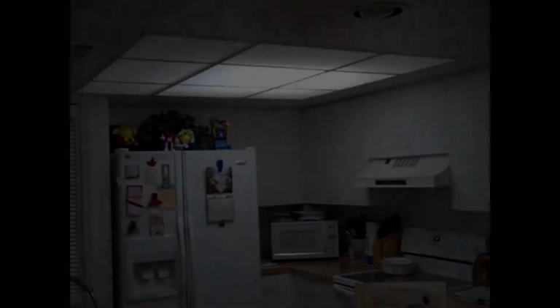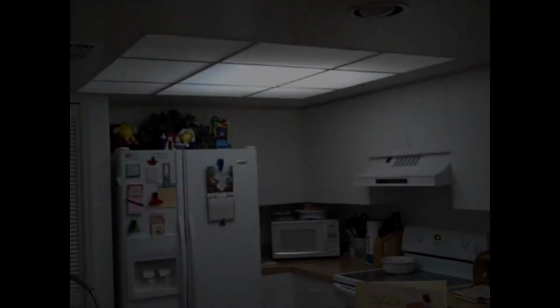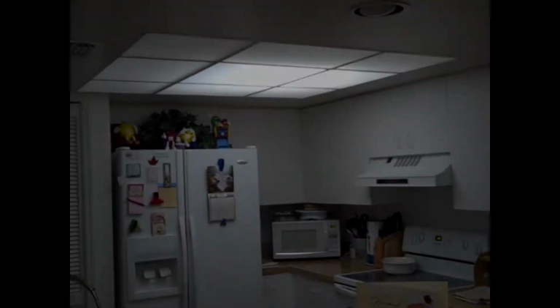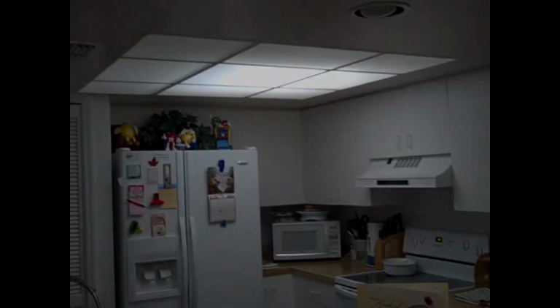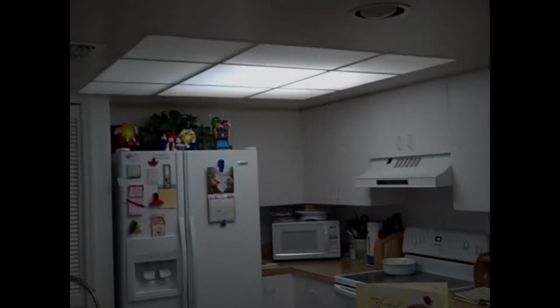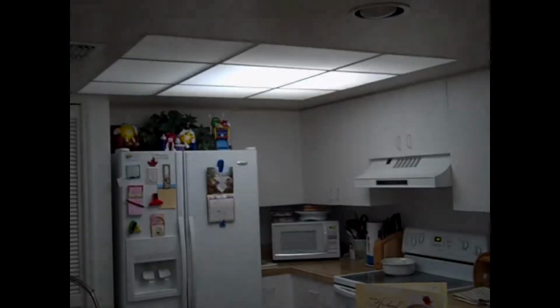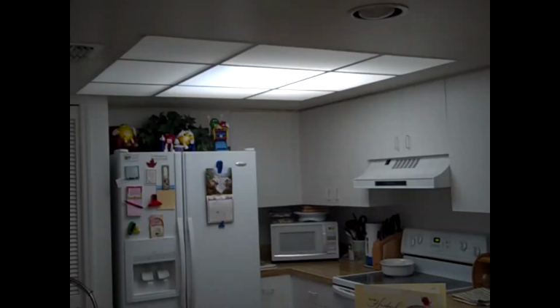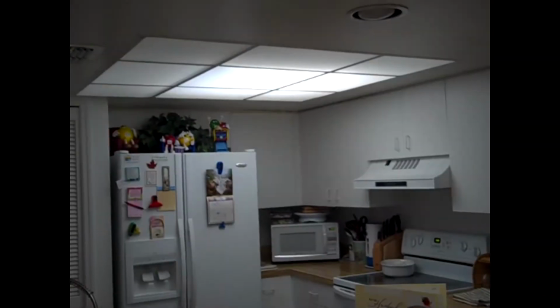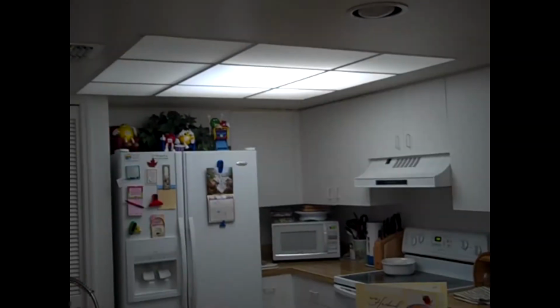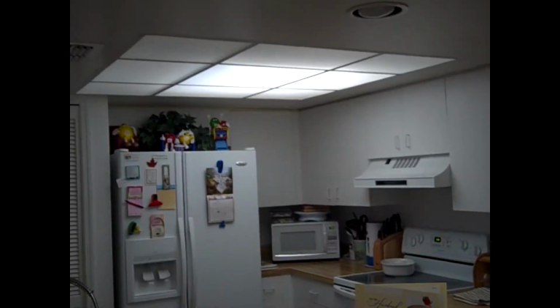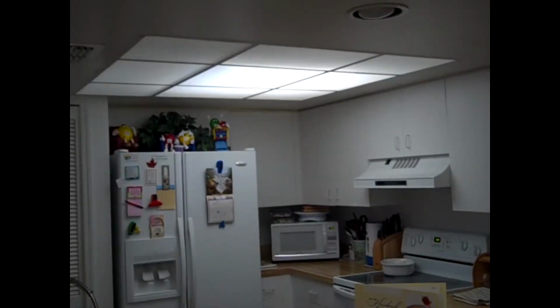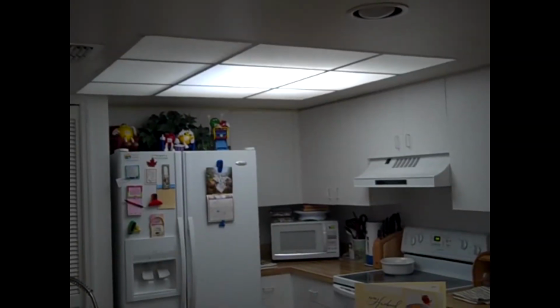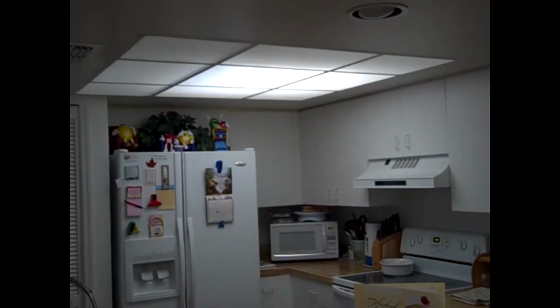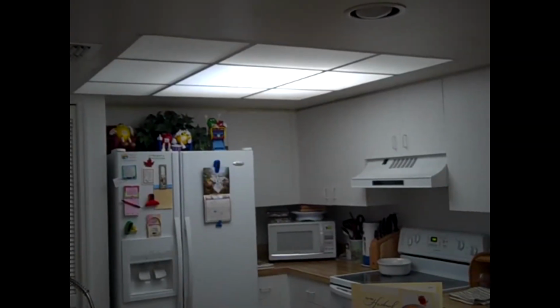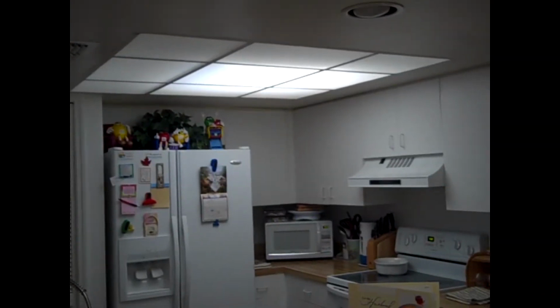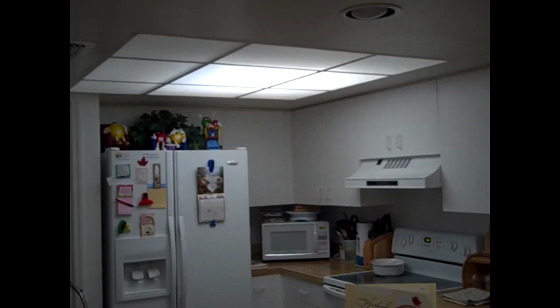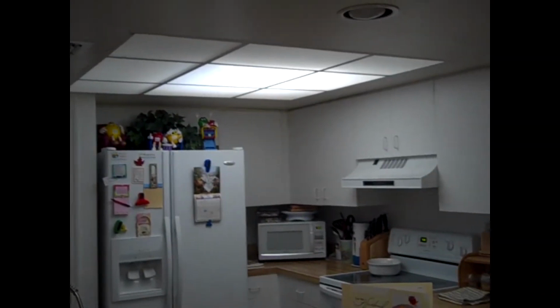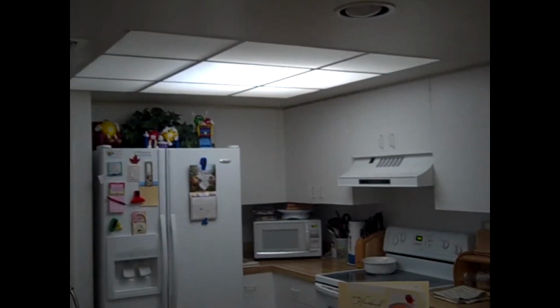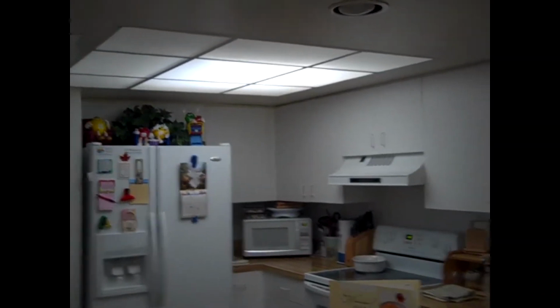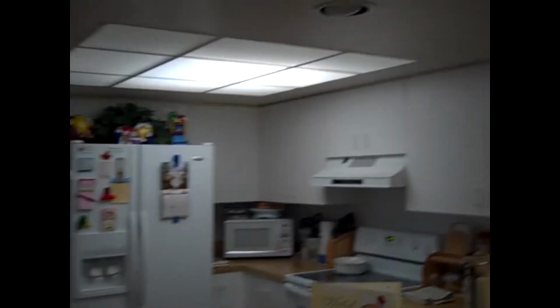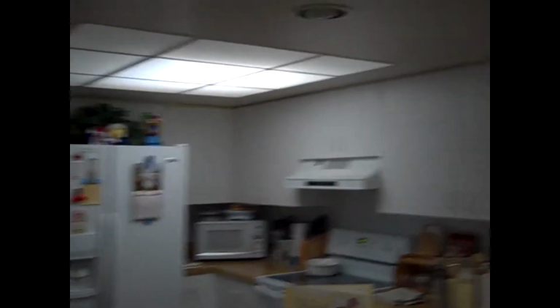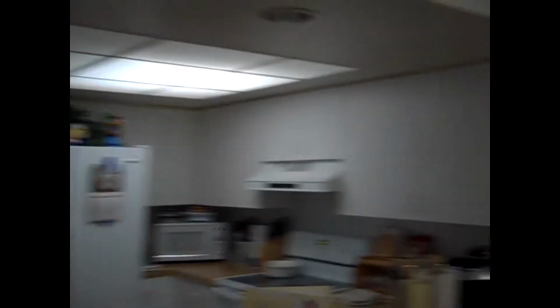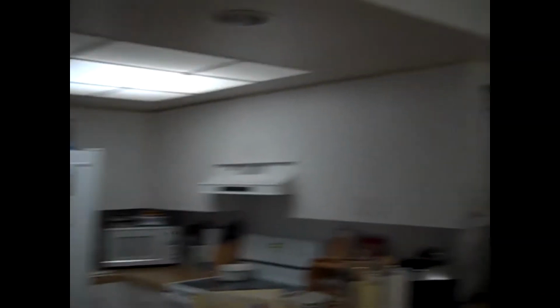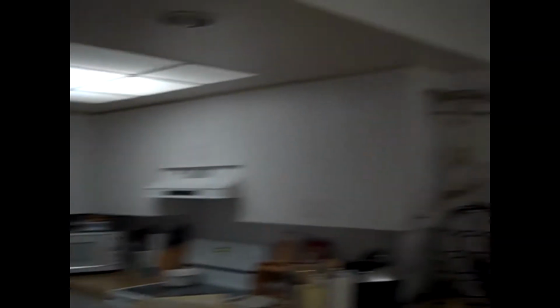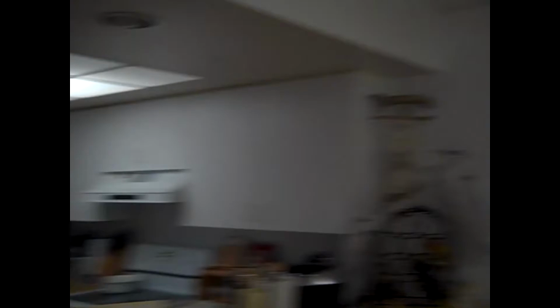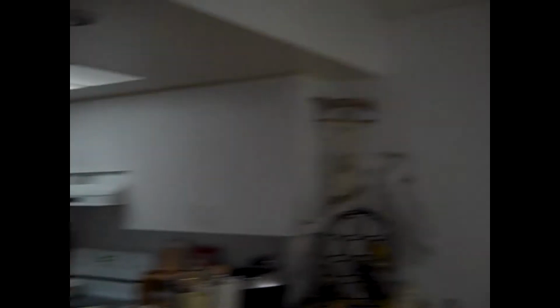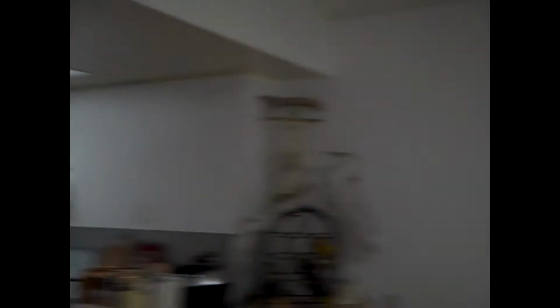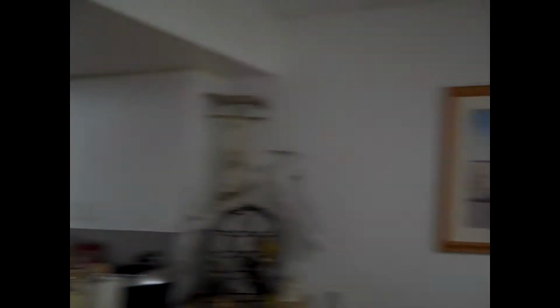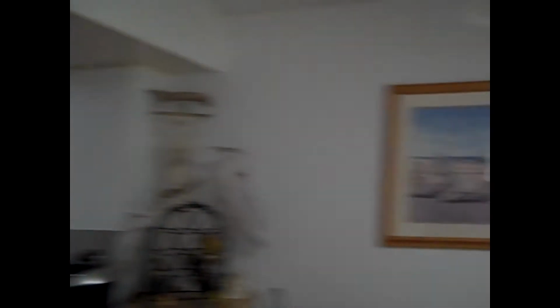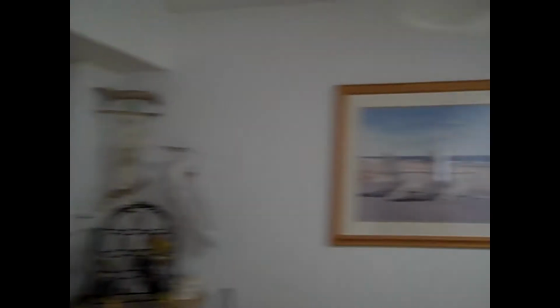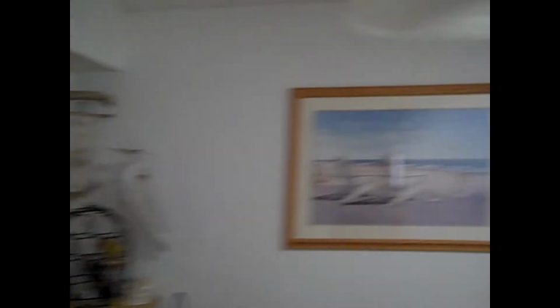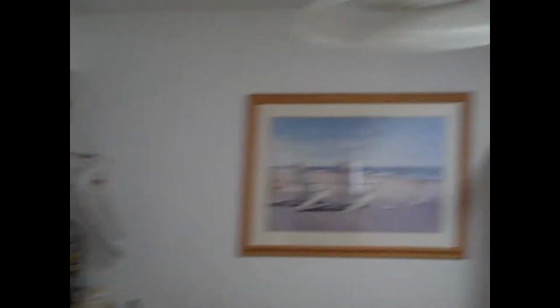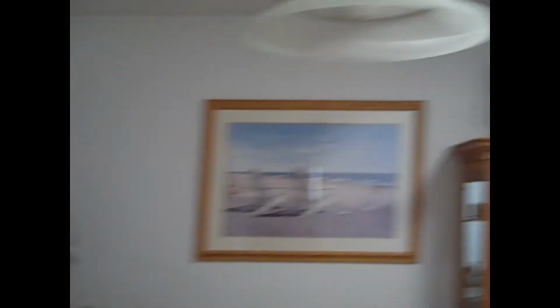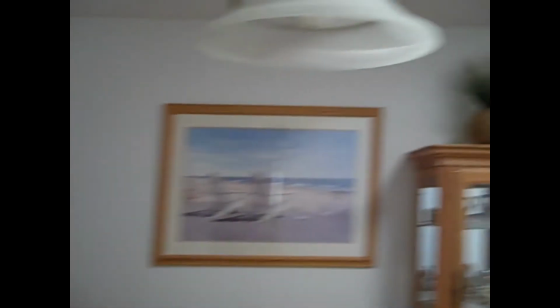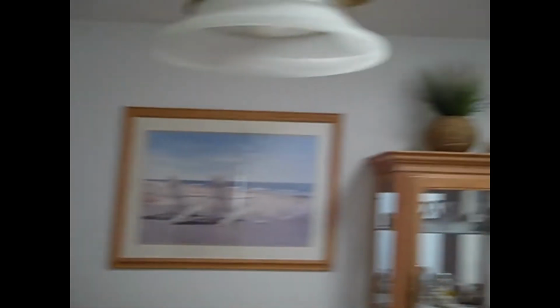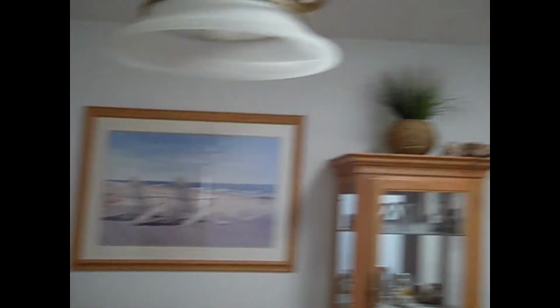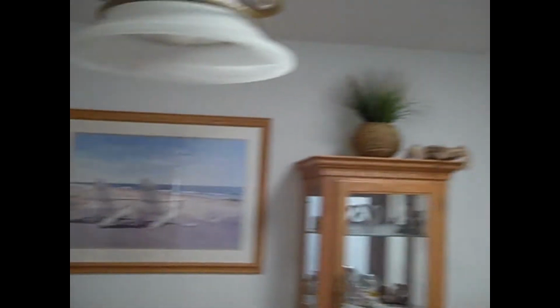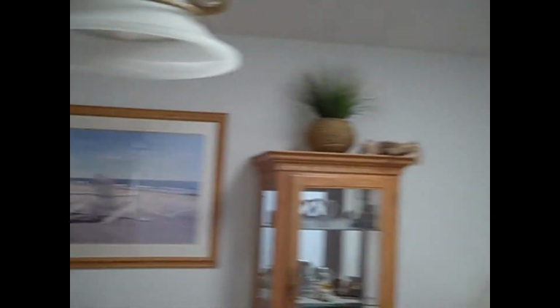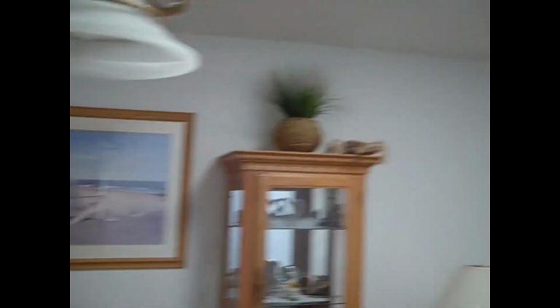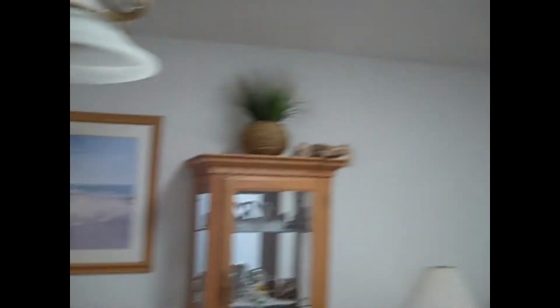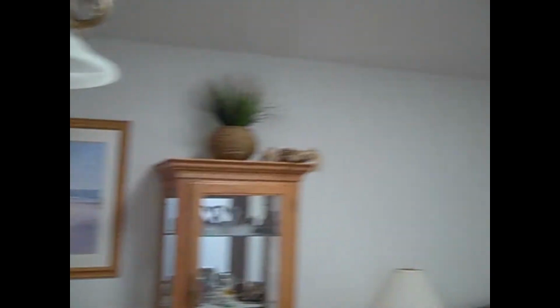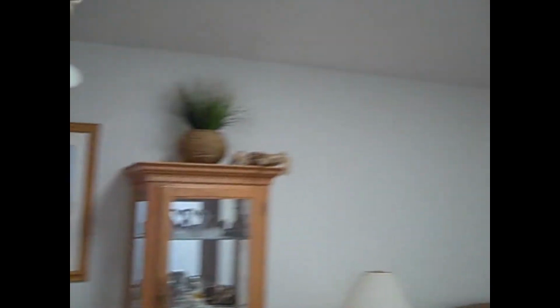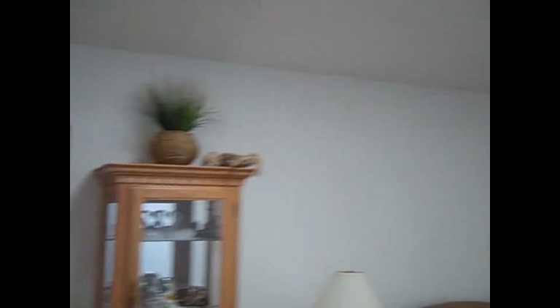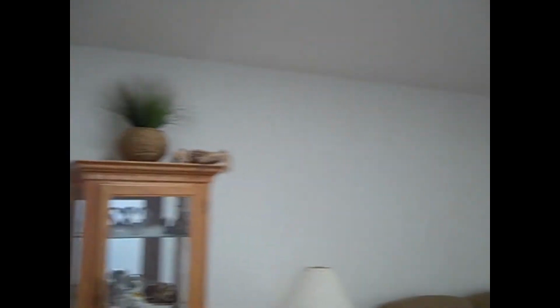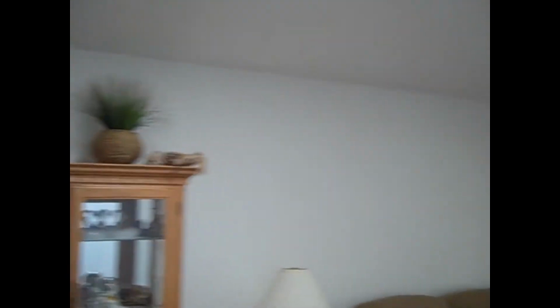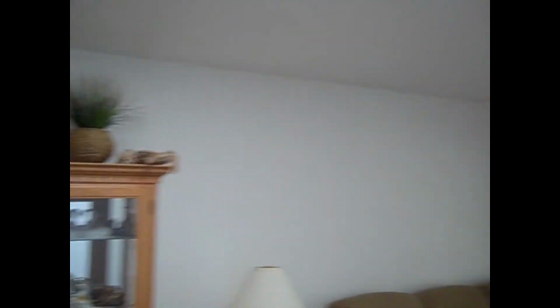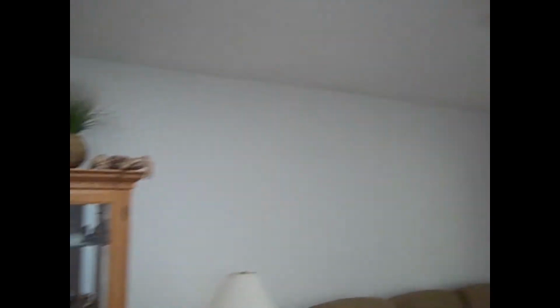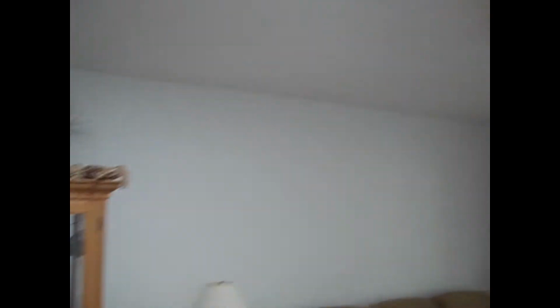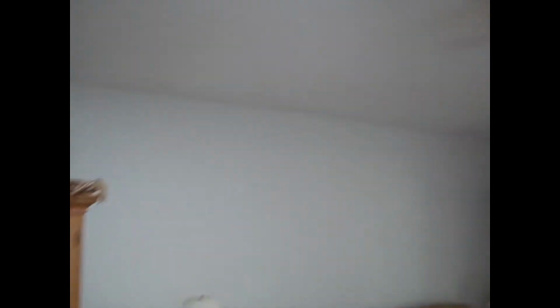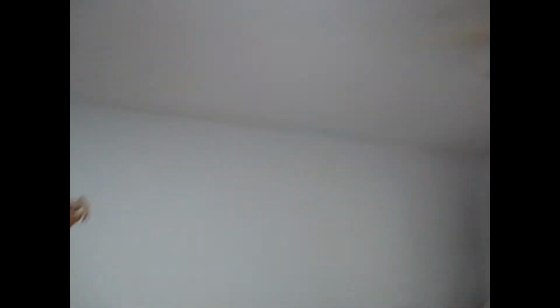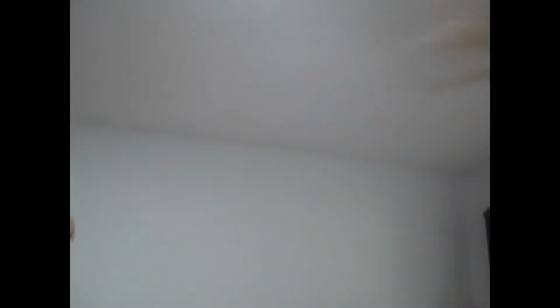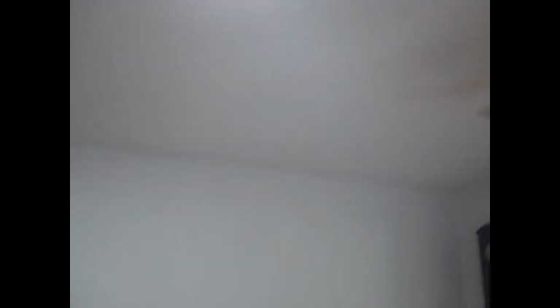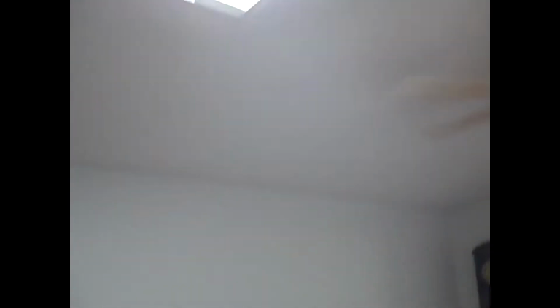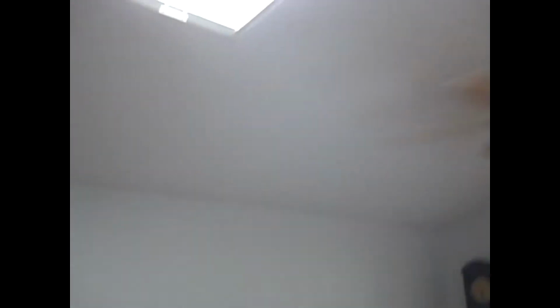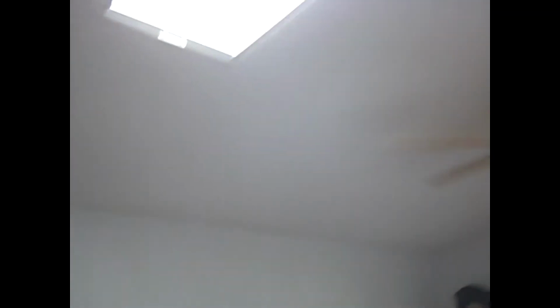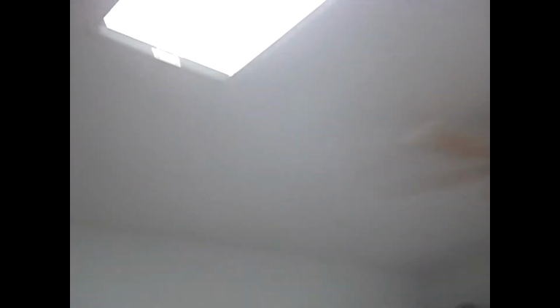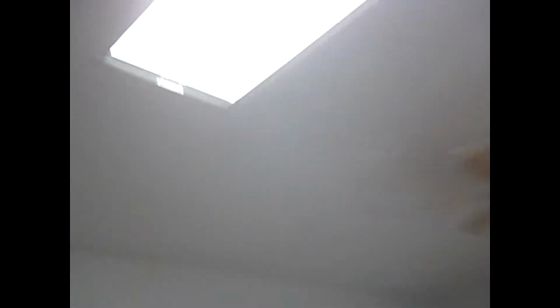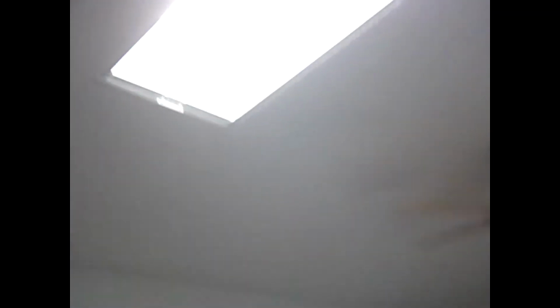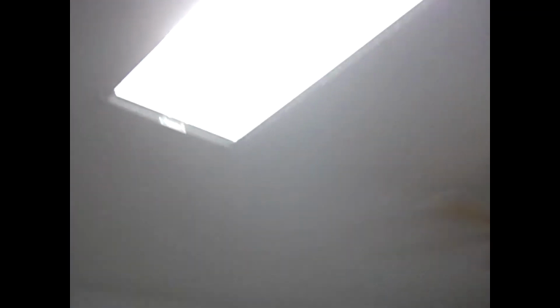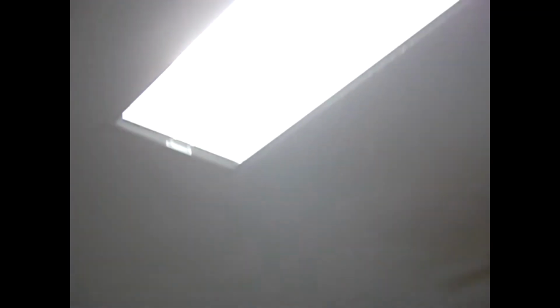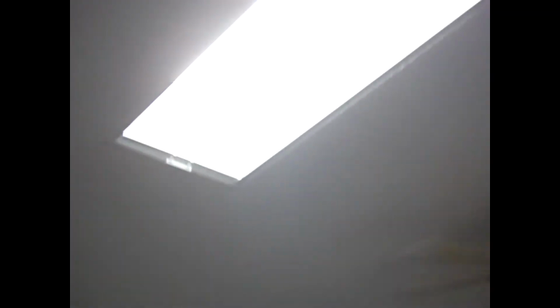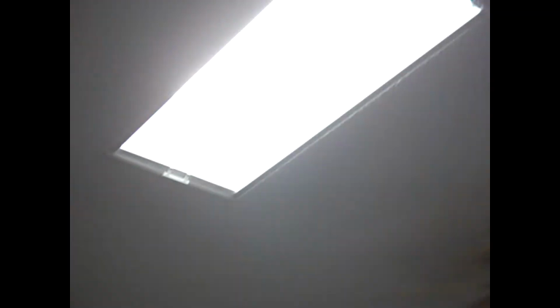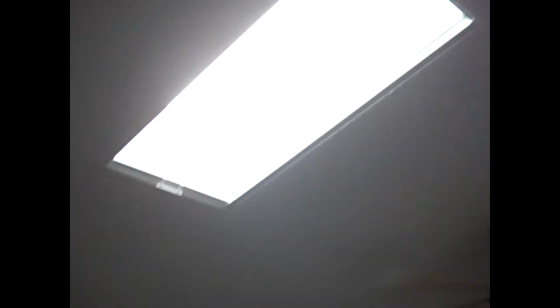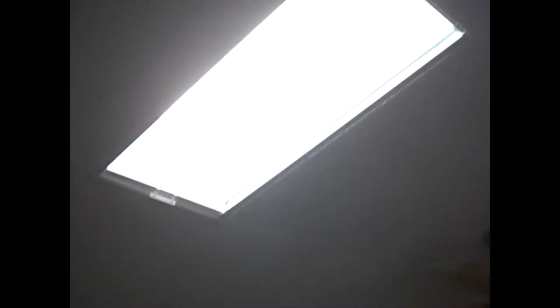This is 5:30 PM. We have a storm passing through, so we don't have quite the natural light that we normally would from the skylights.